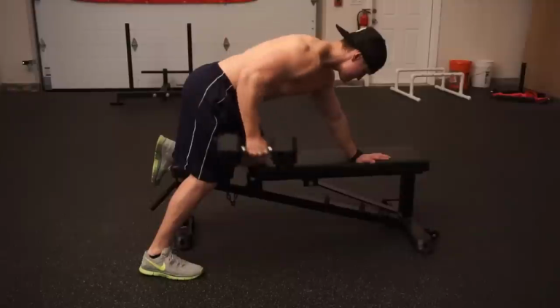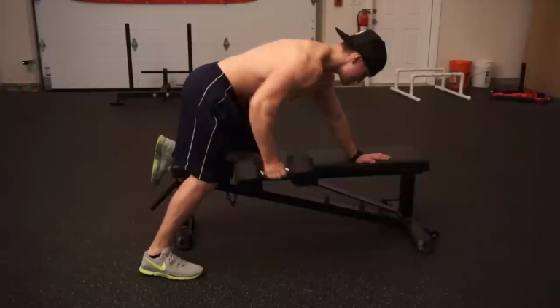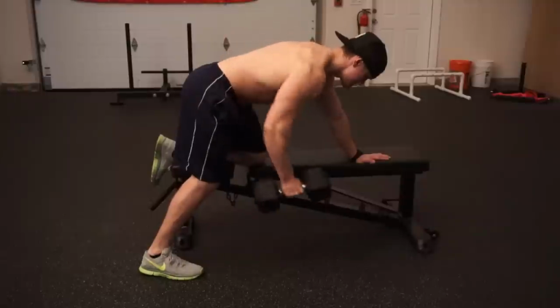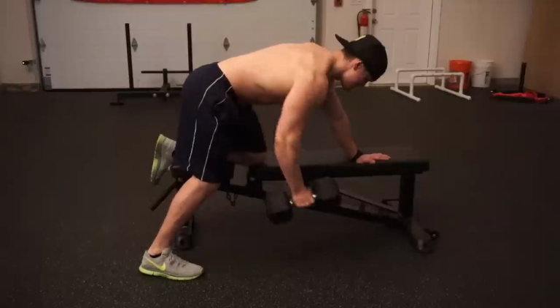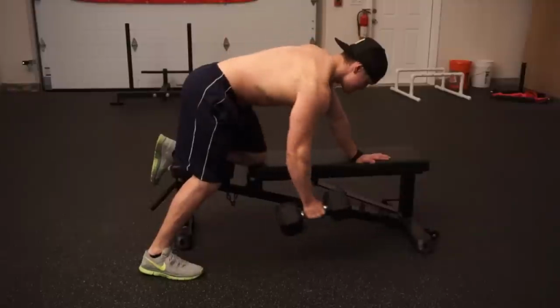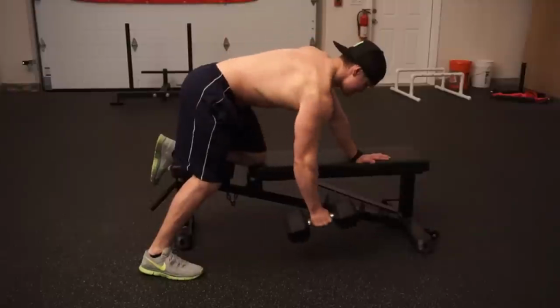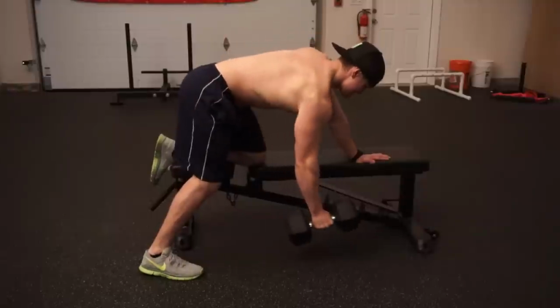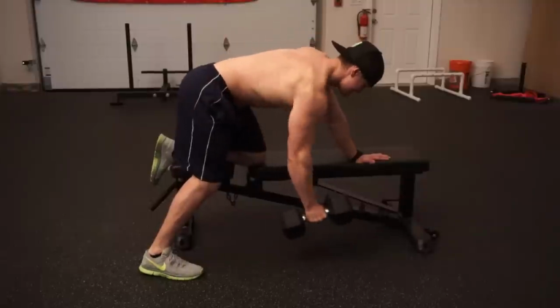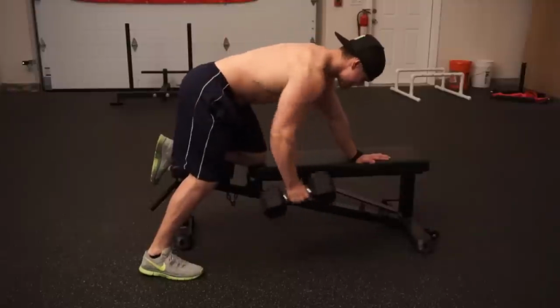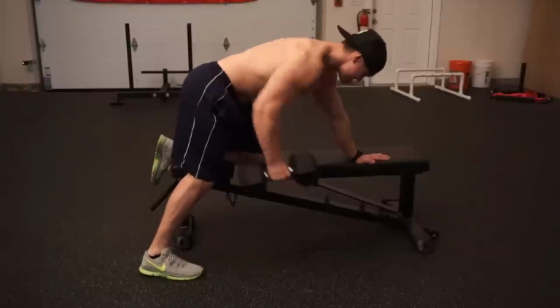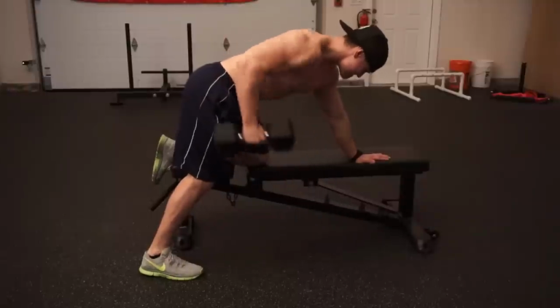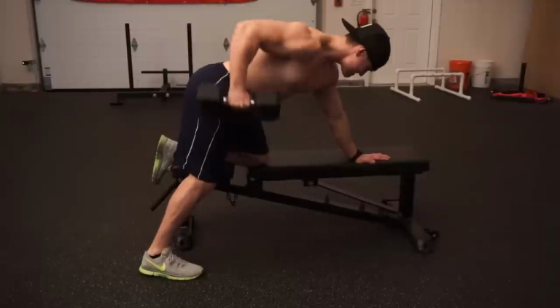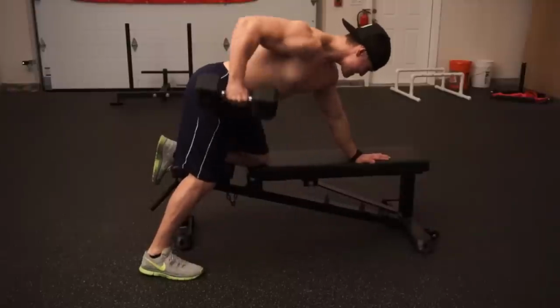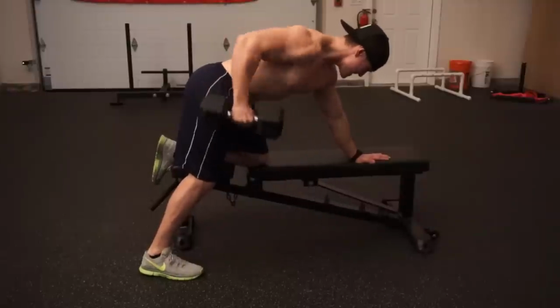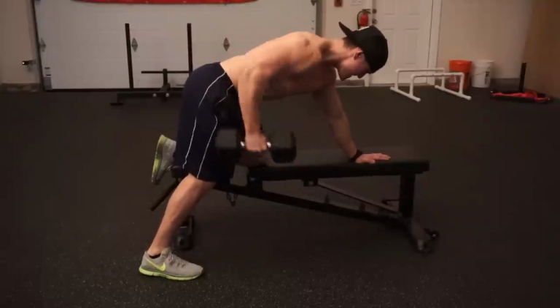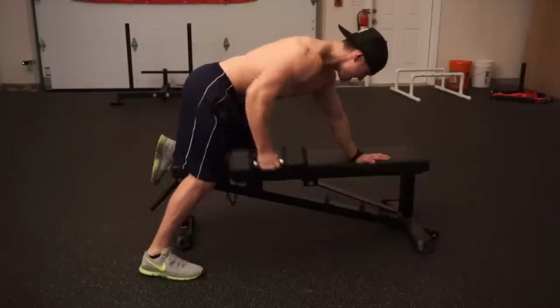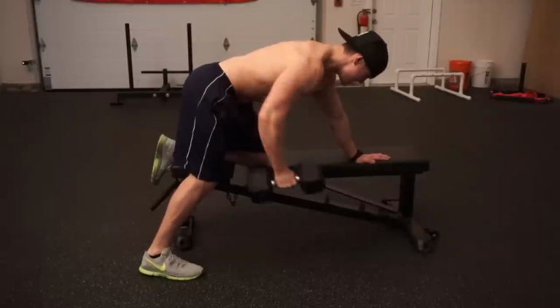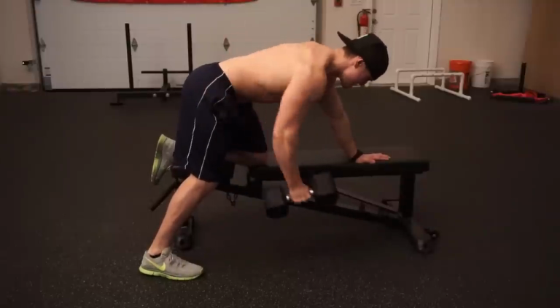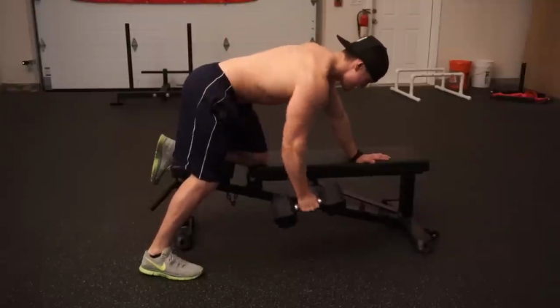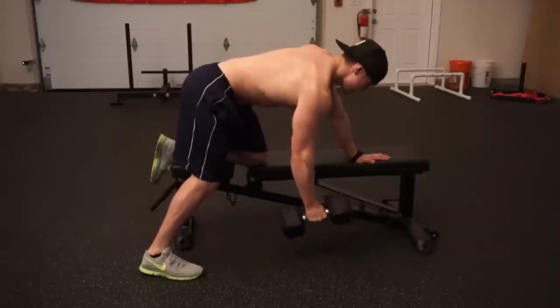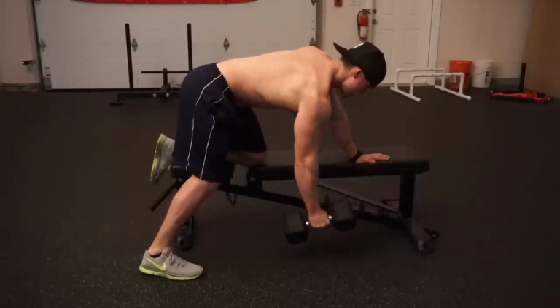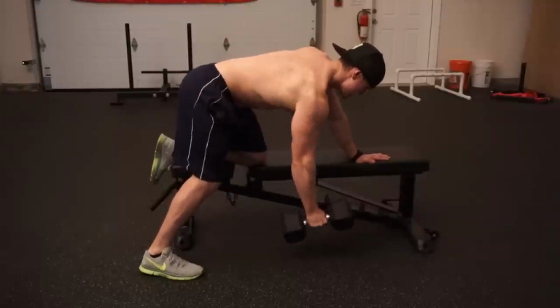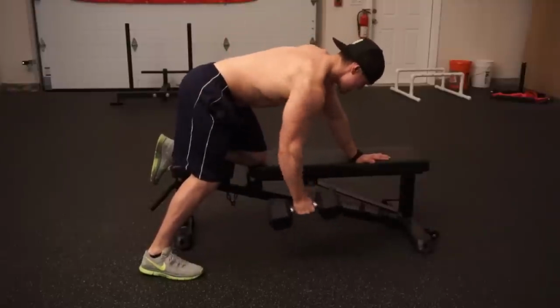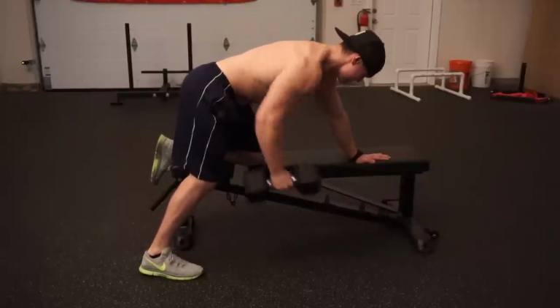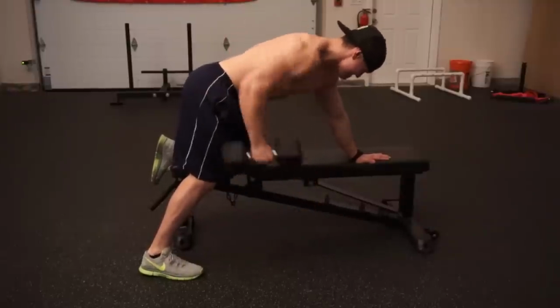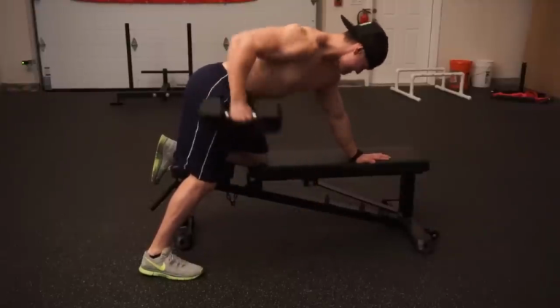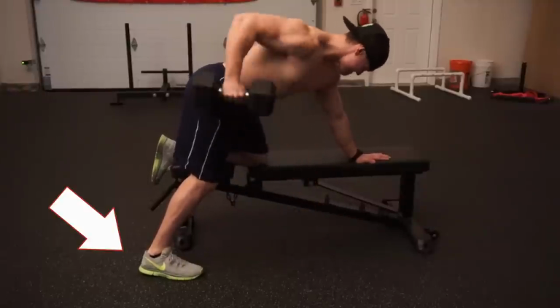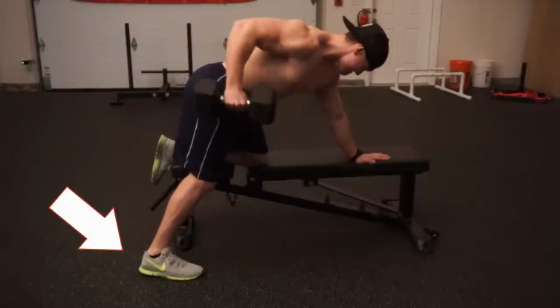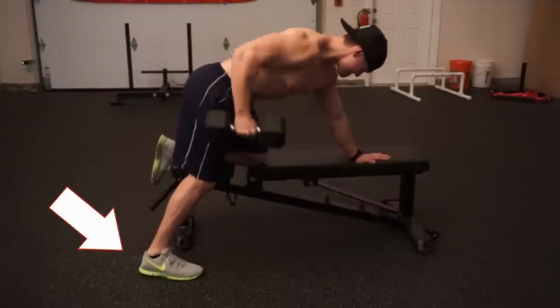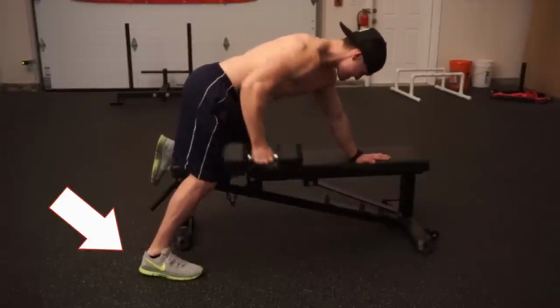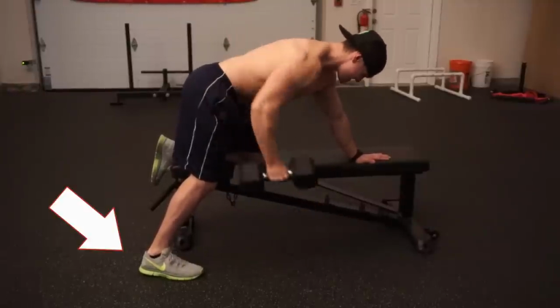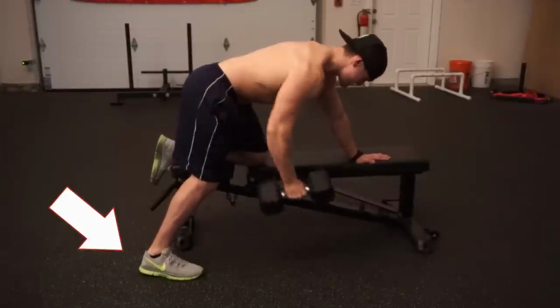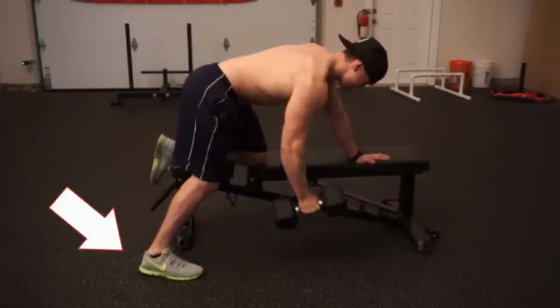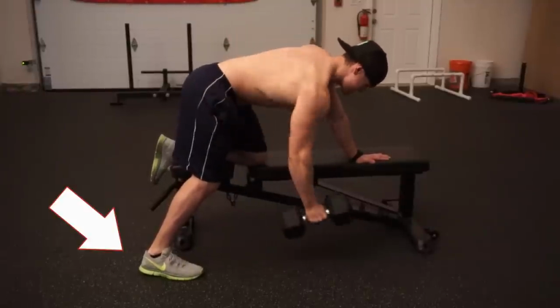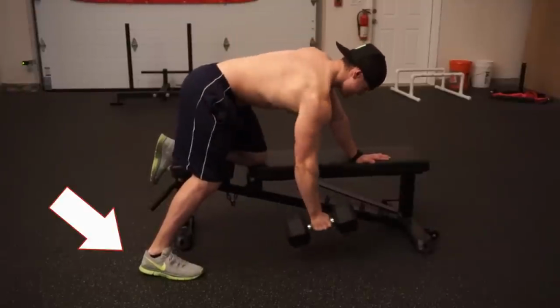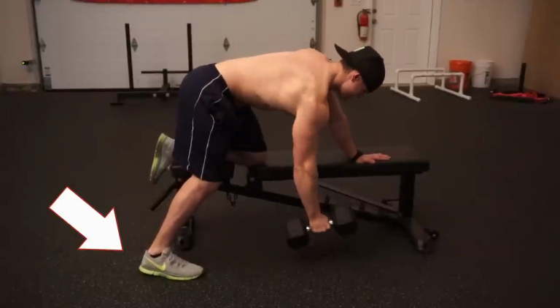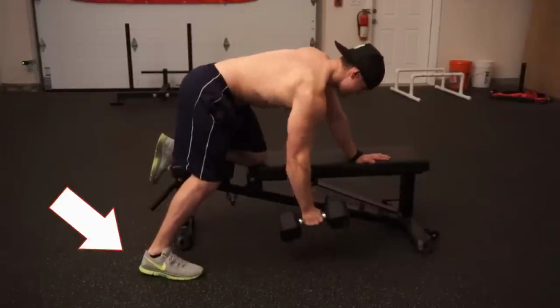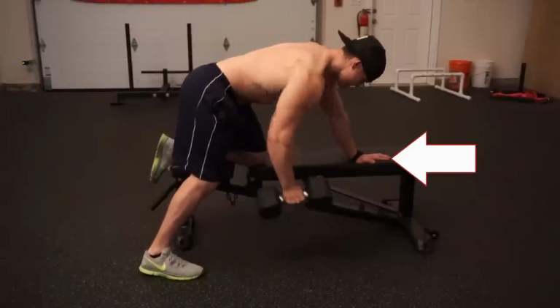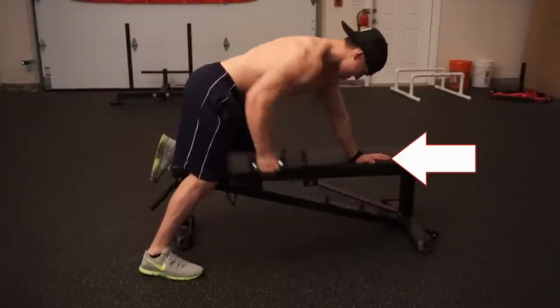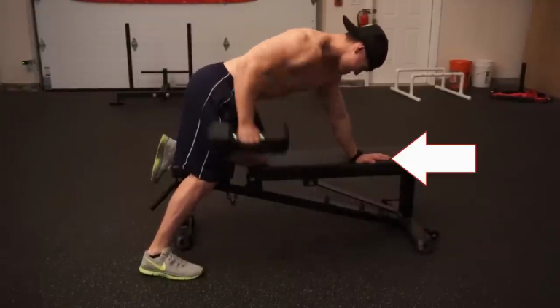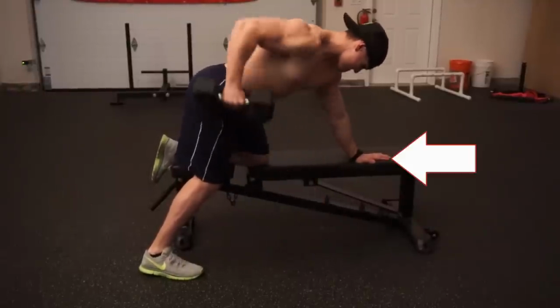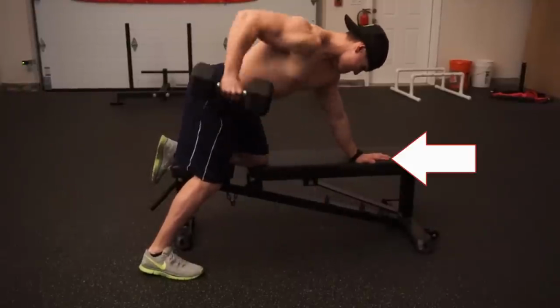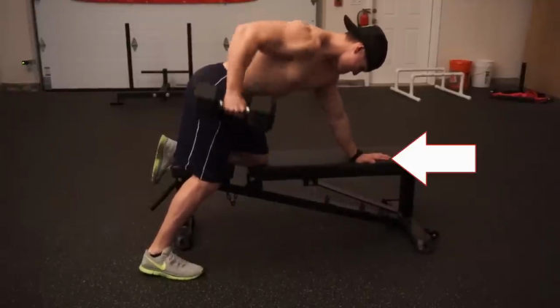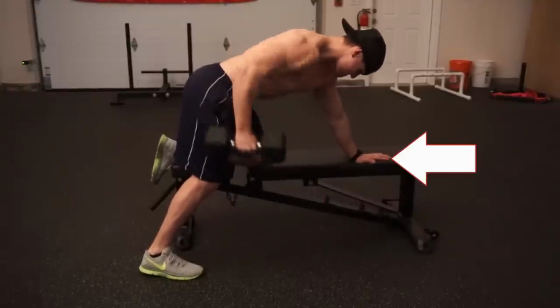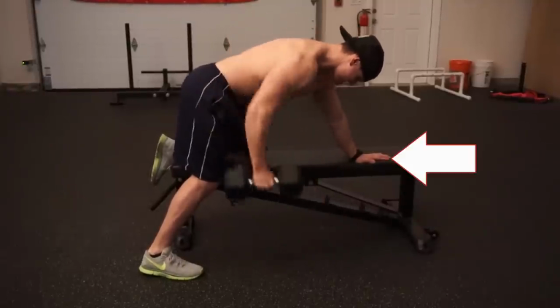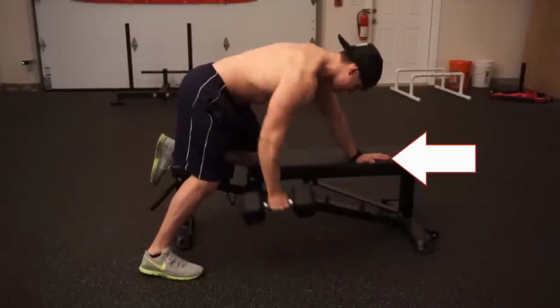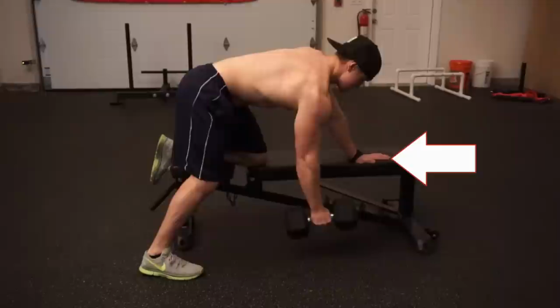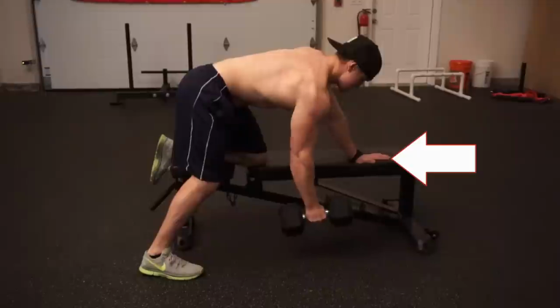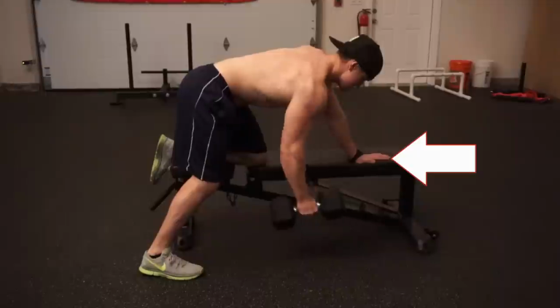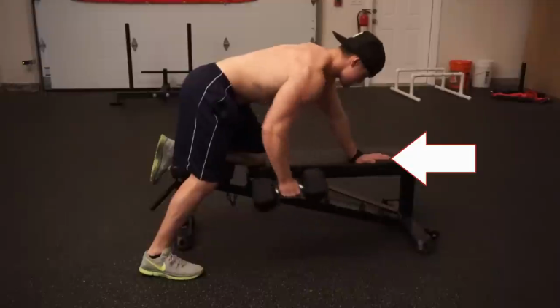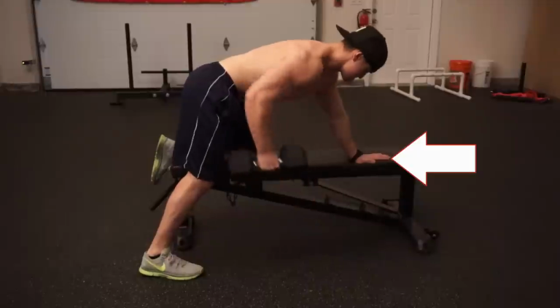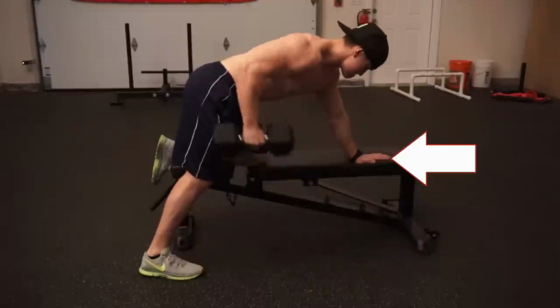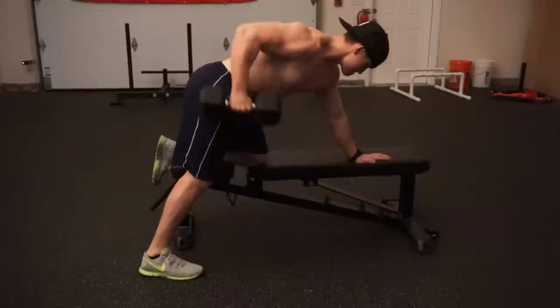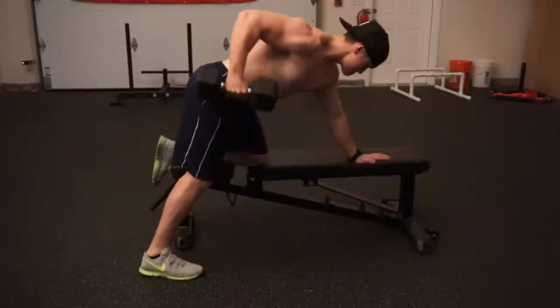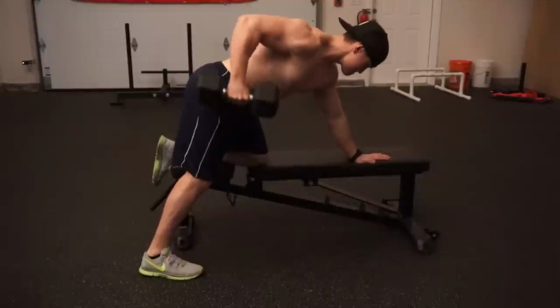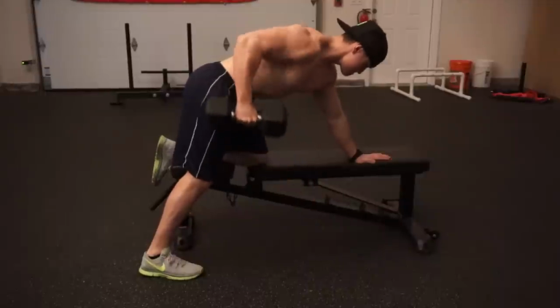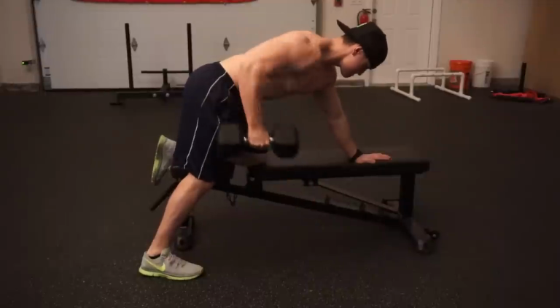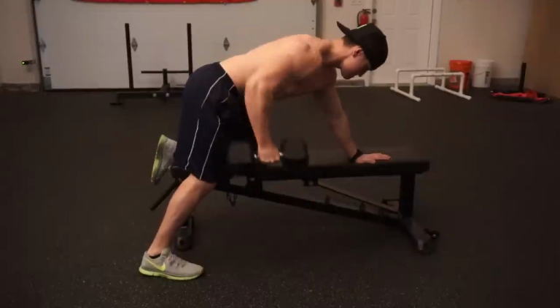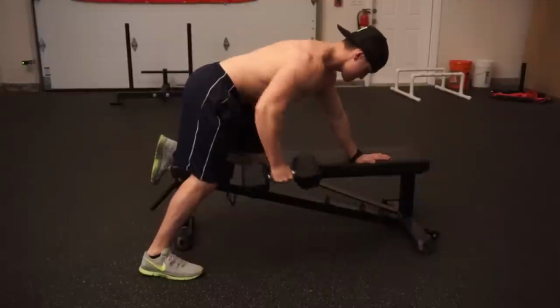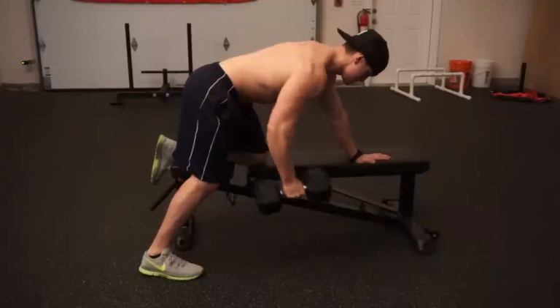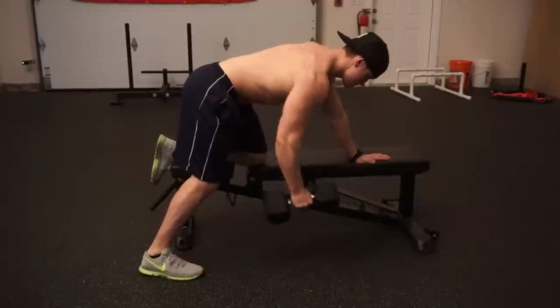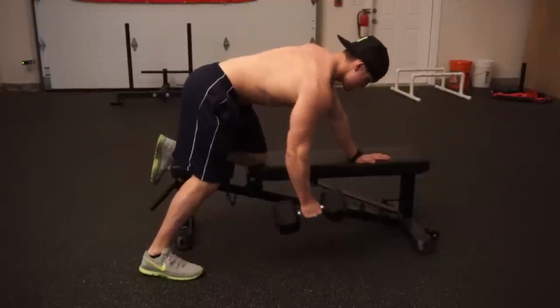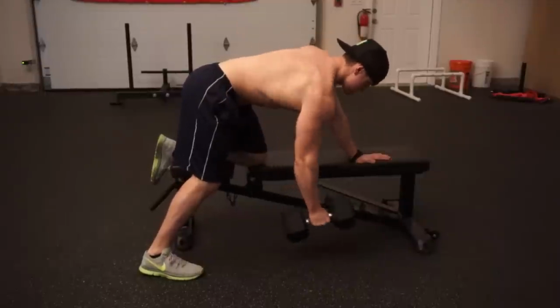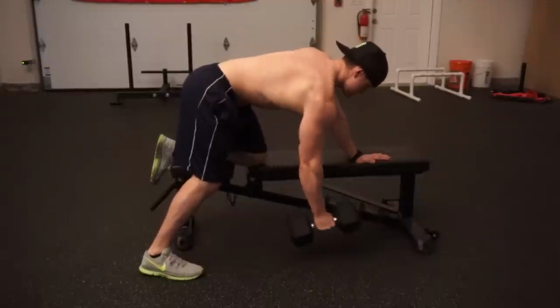Make sure everything remains stationary — pushing hard through your foot and through your hand to keep your core nice and stable as you row the weight up.